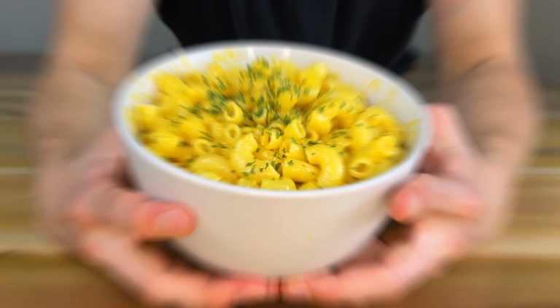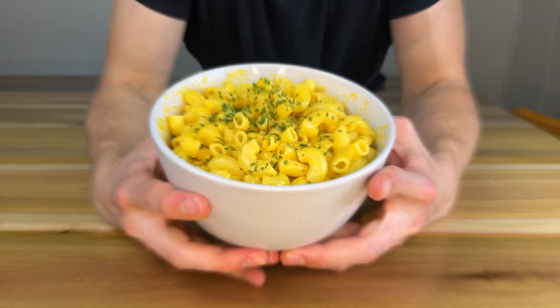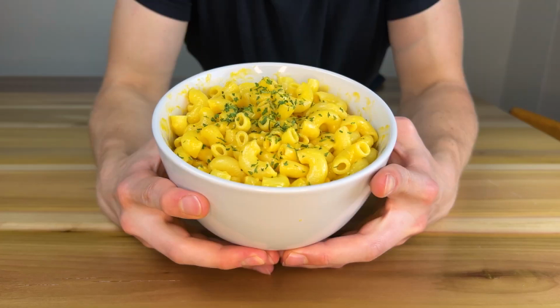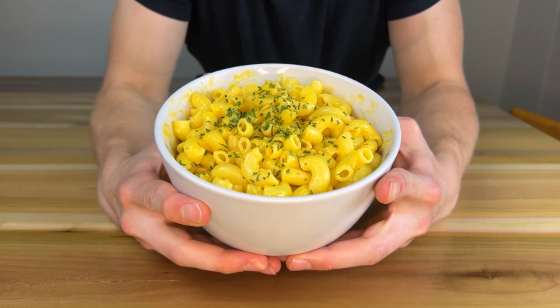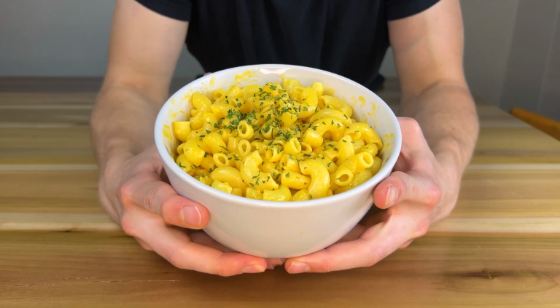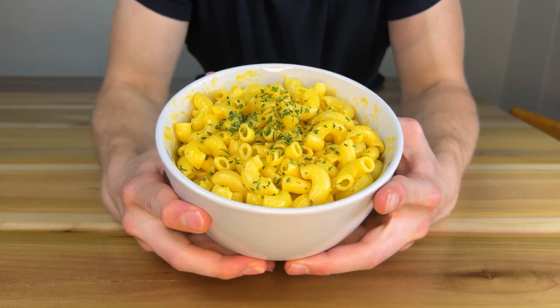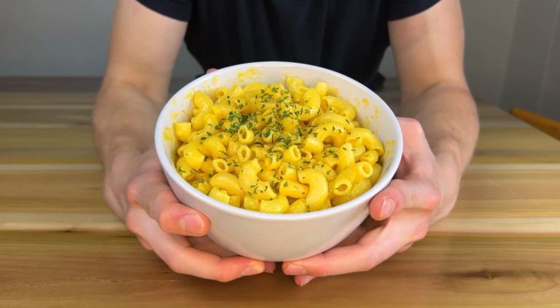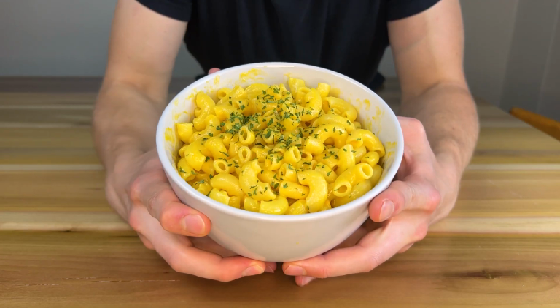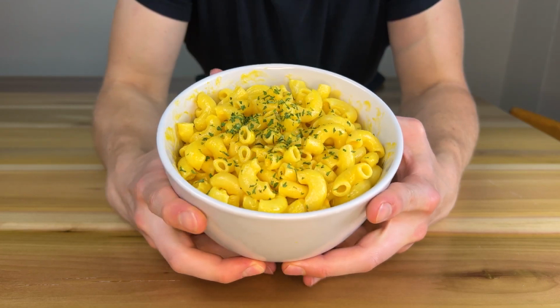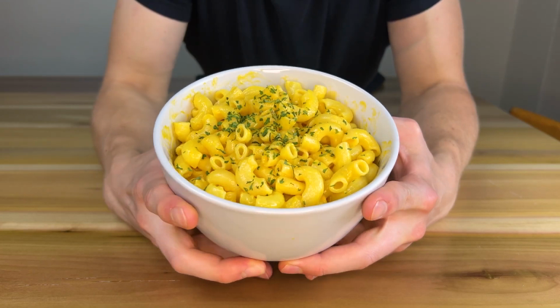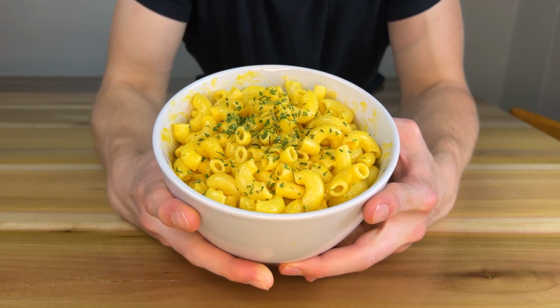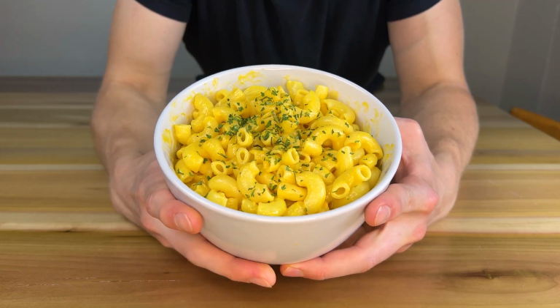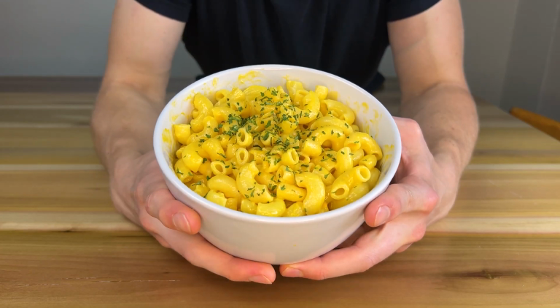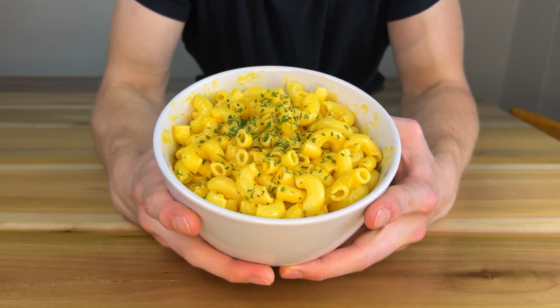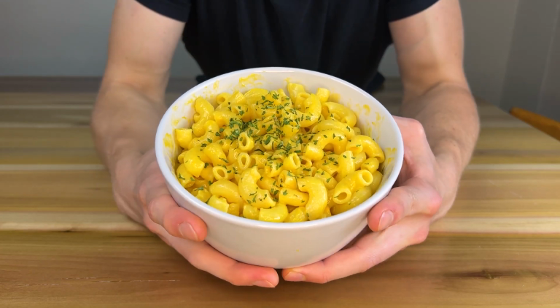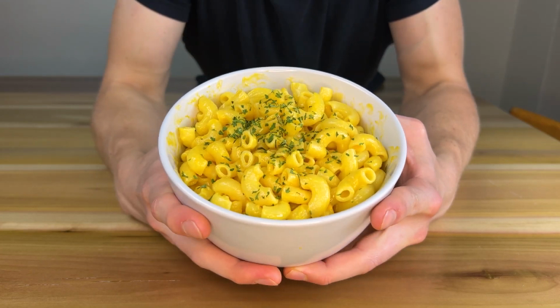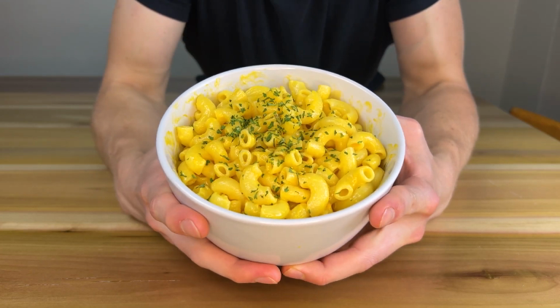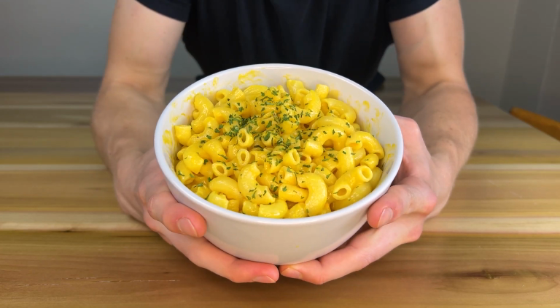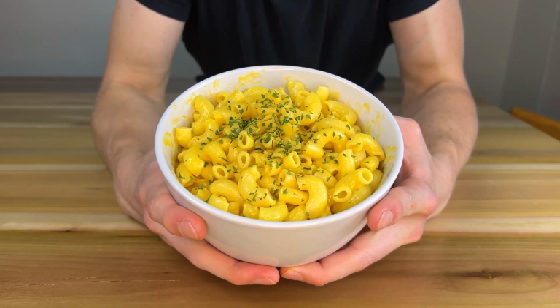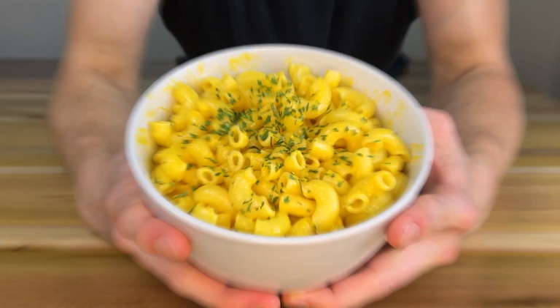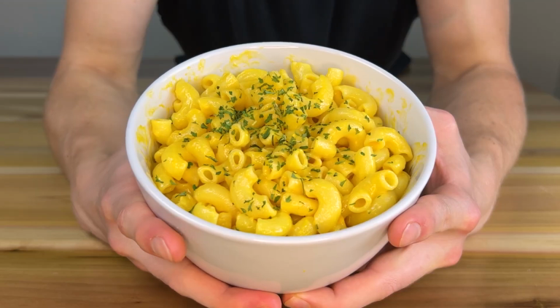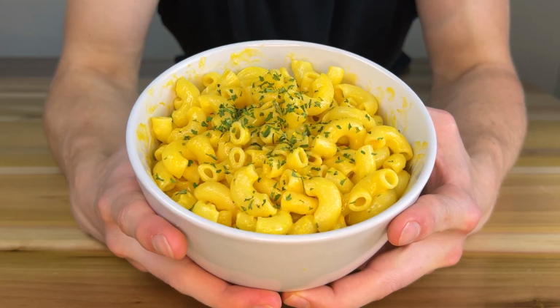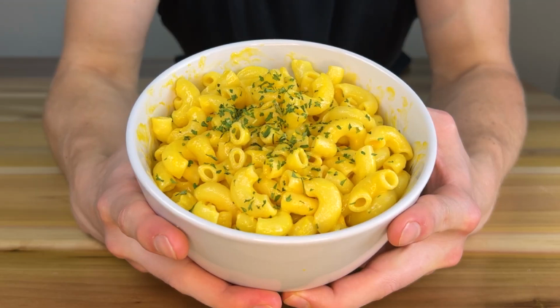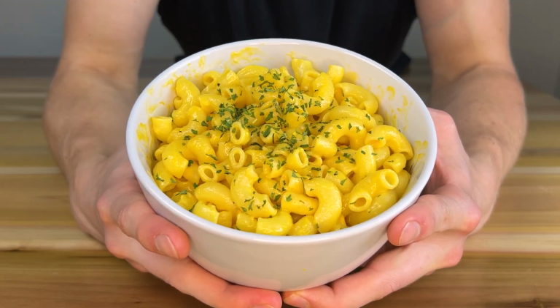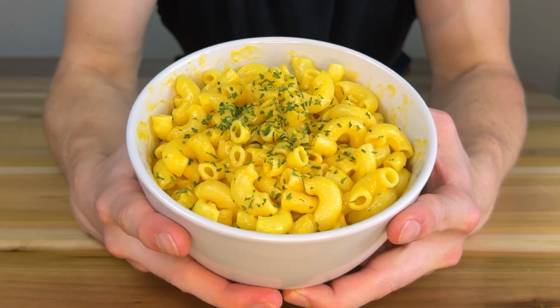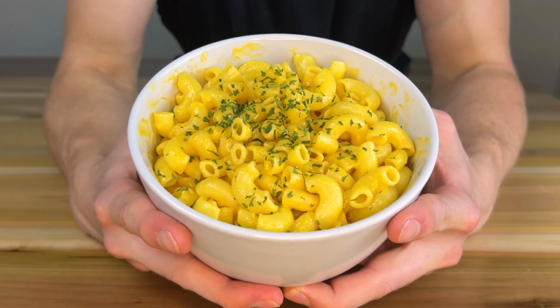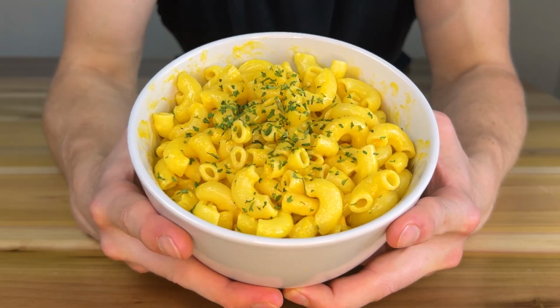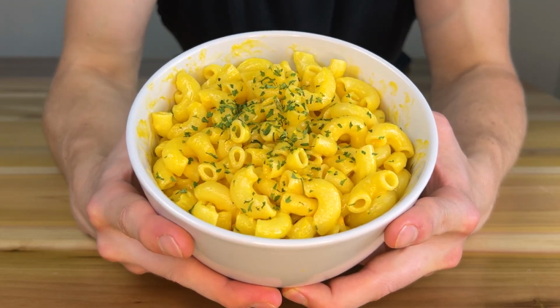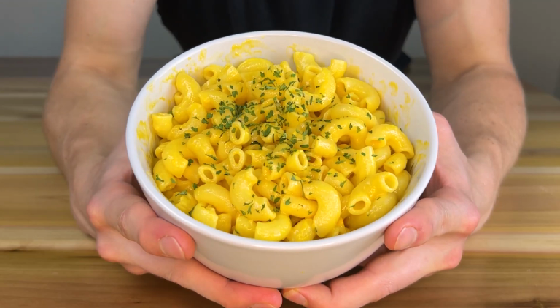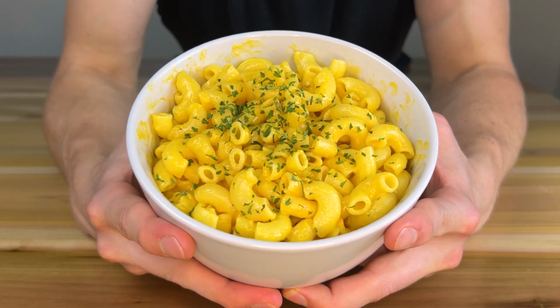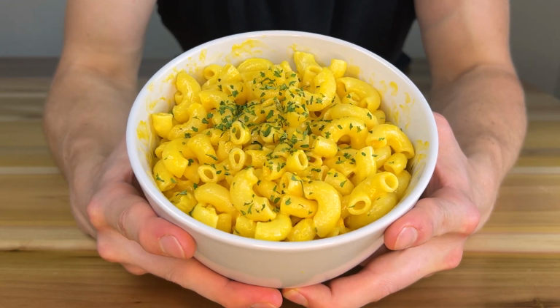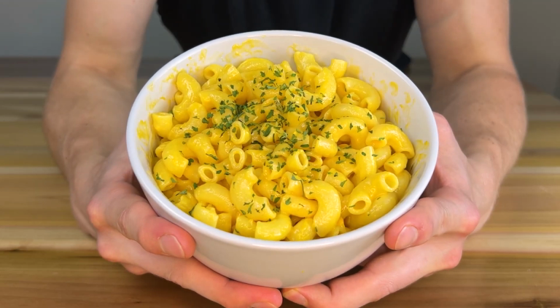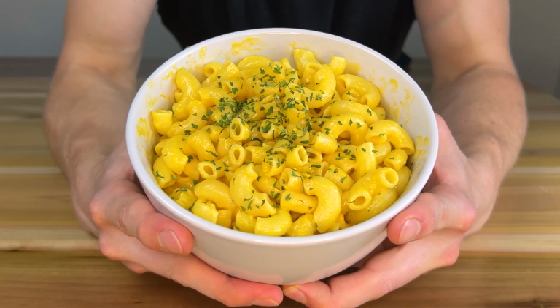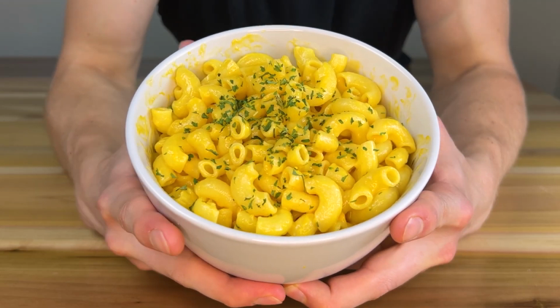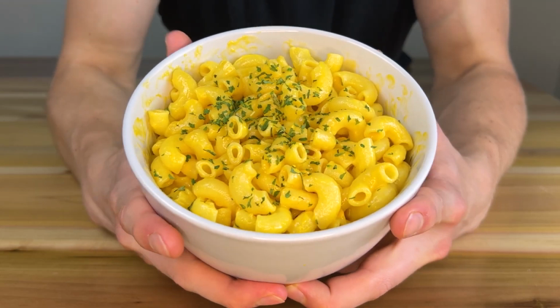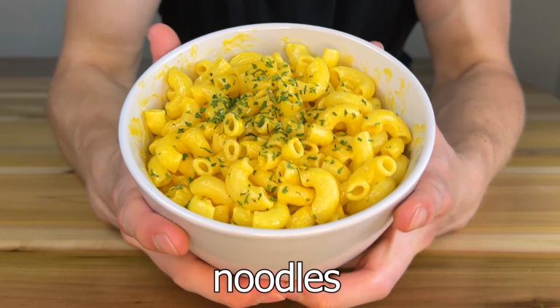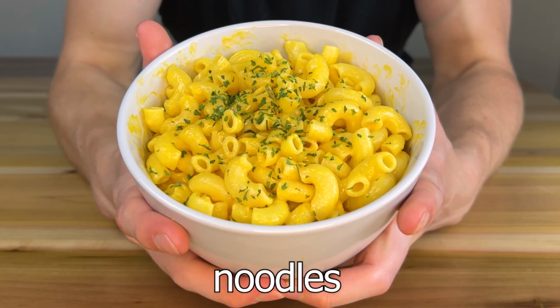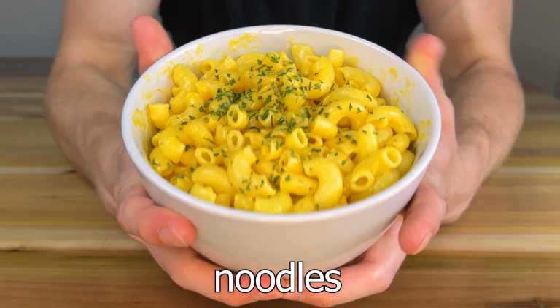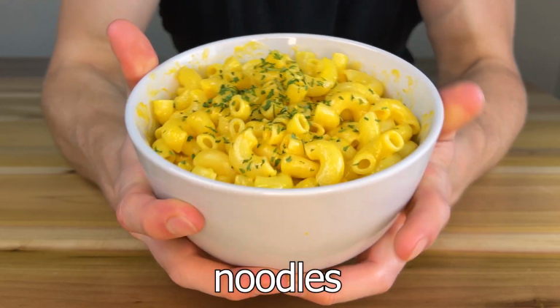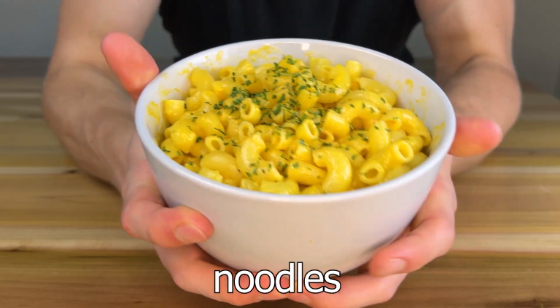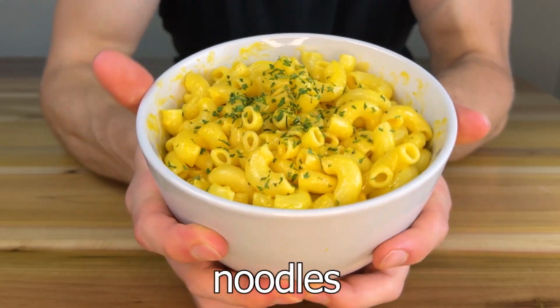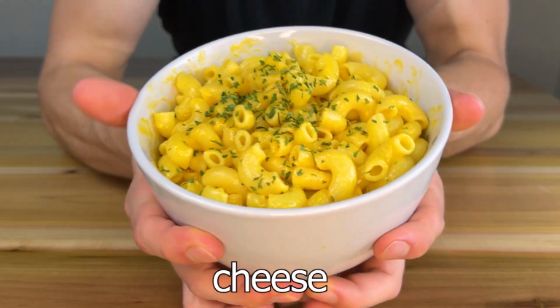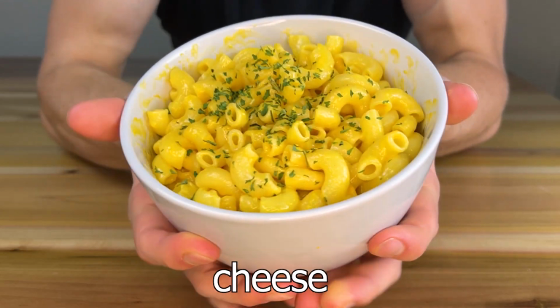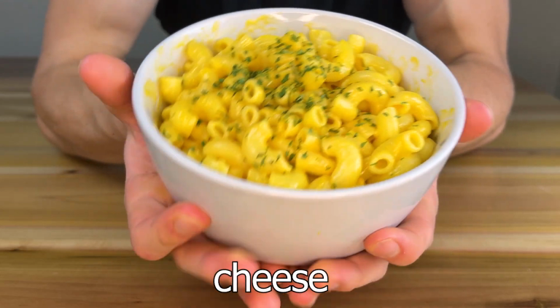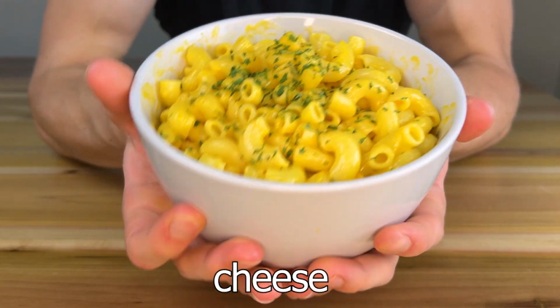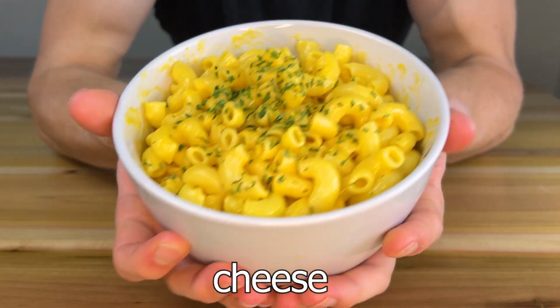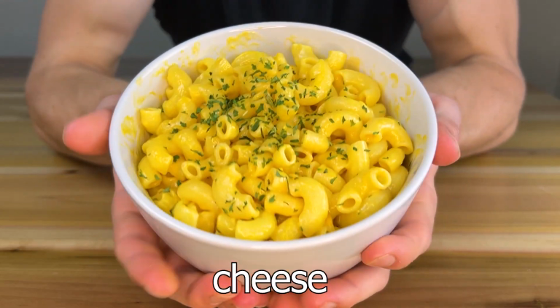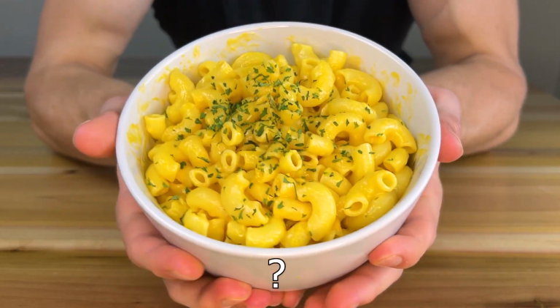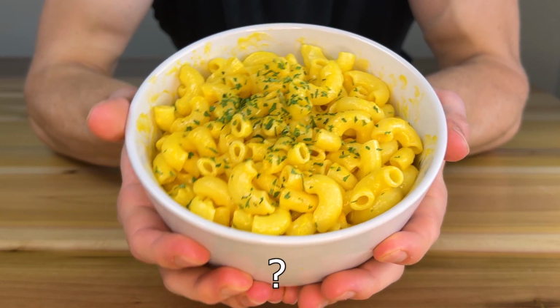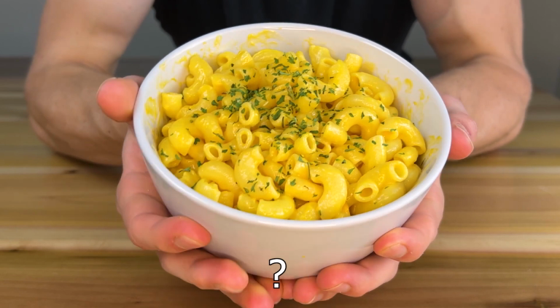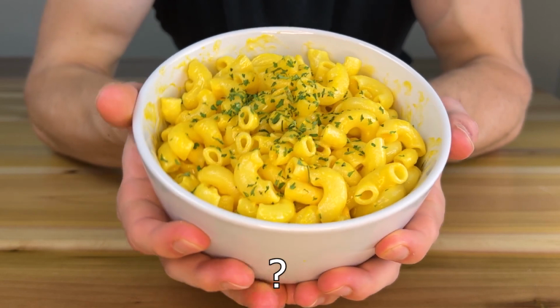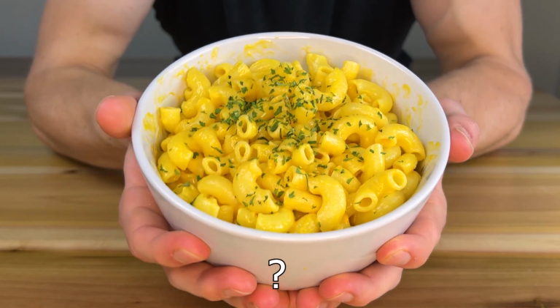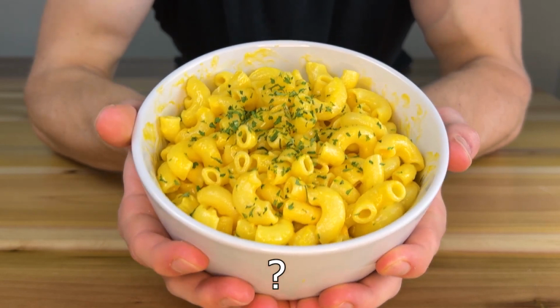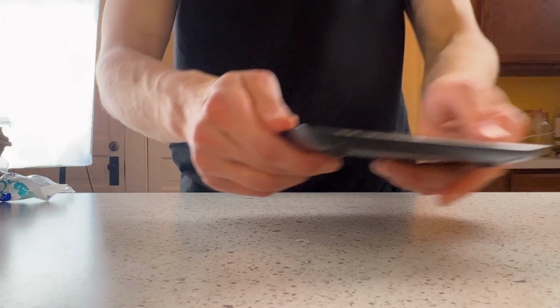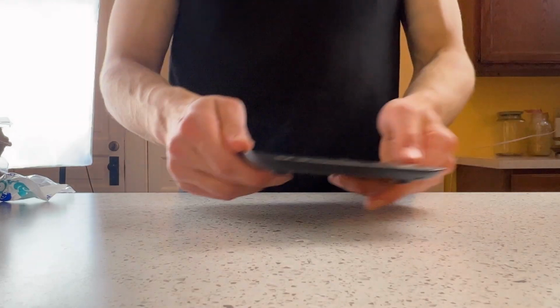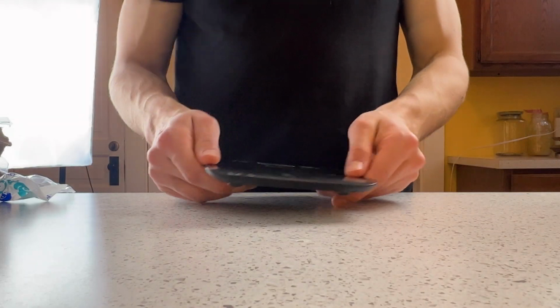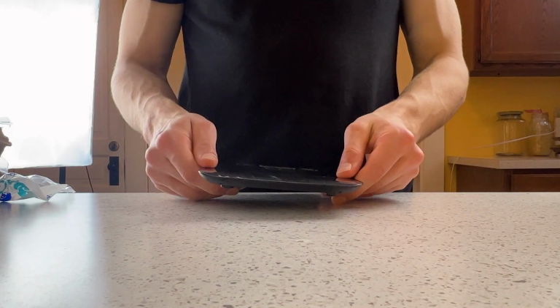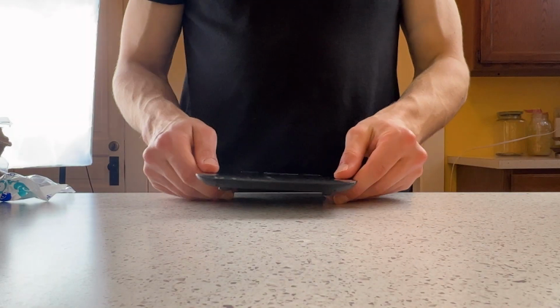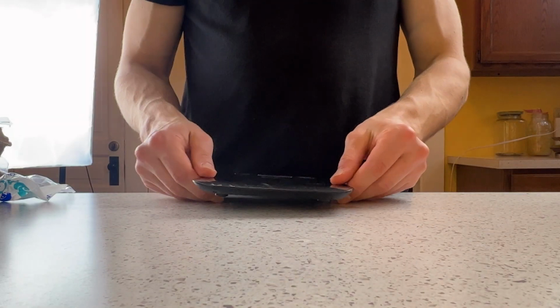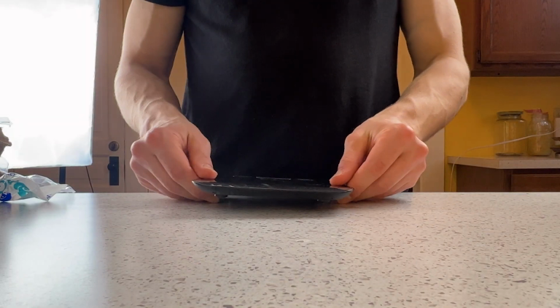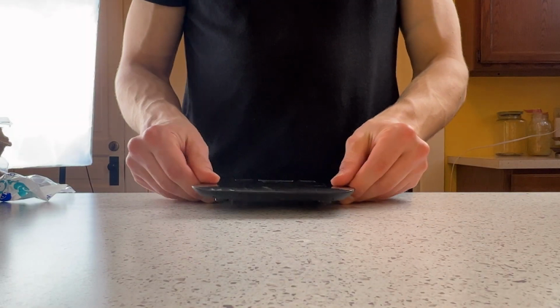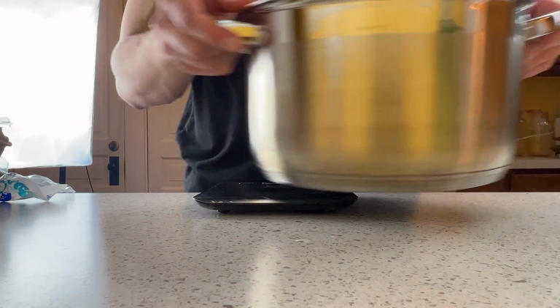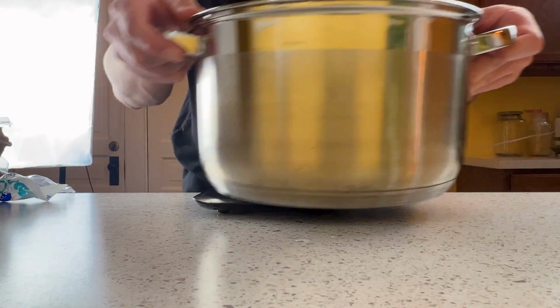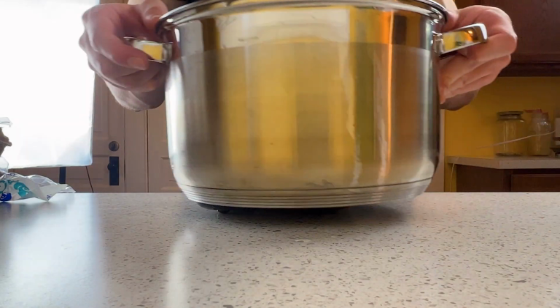Only three ingredients are needed to make this extra cheesy mac and cheese: noodles, cheese, and you'll never guess the third thing.